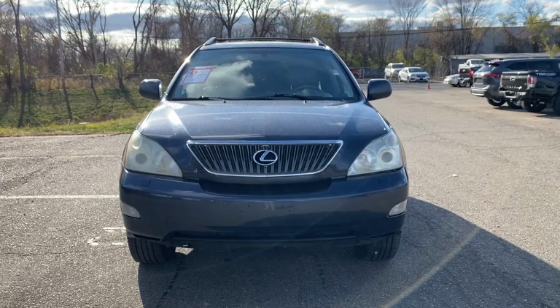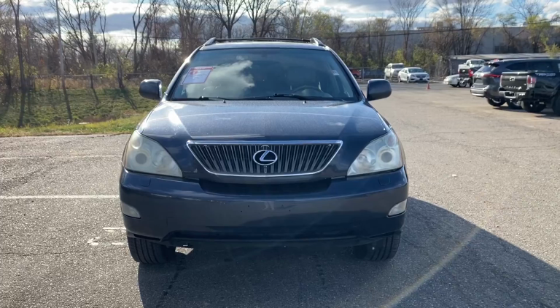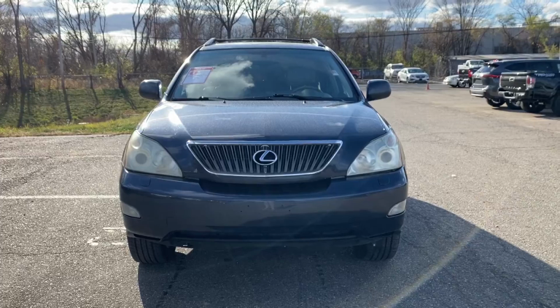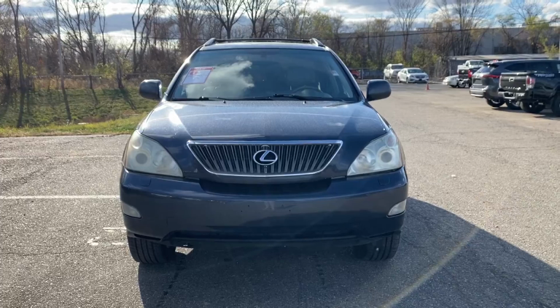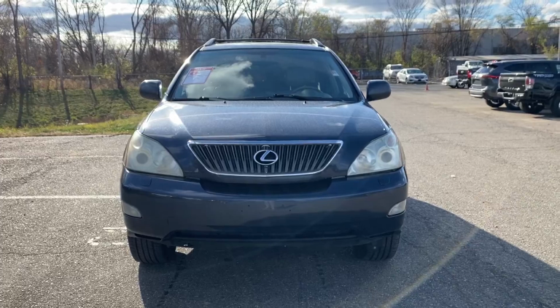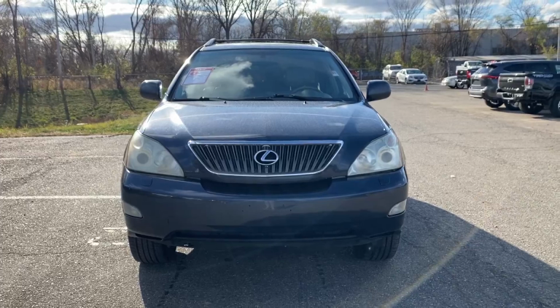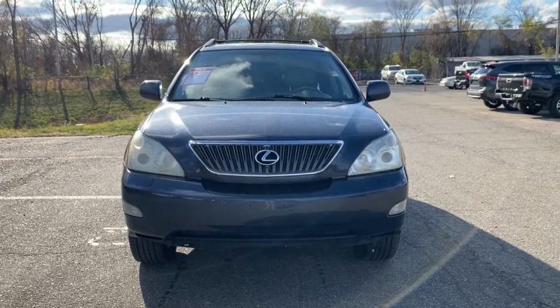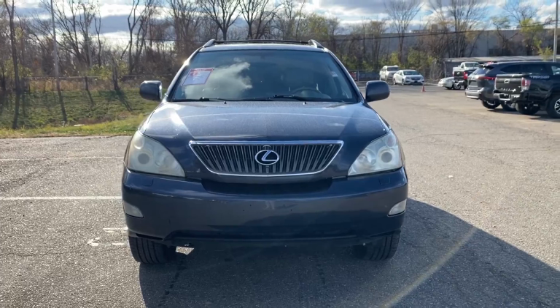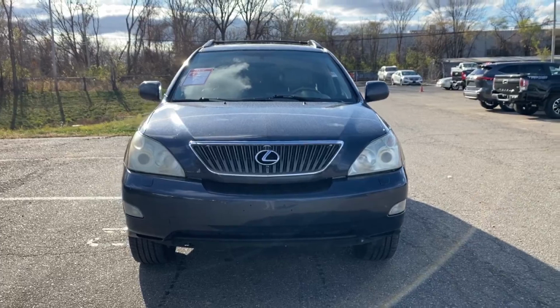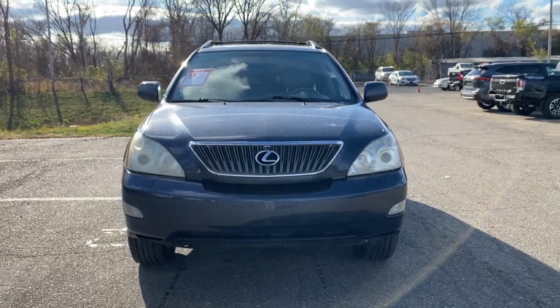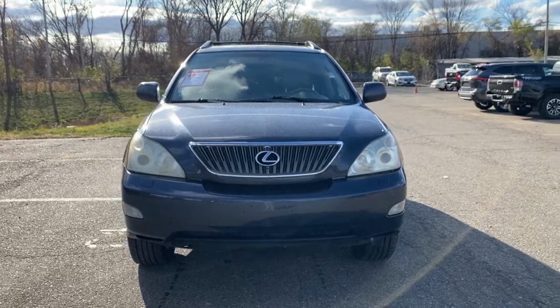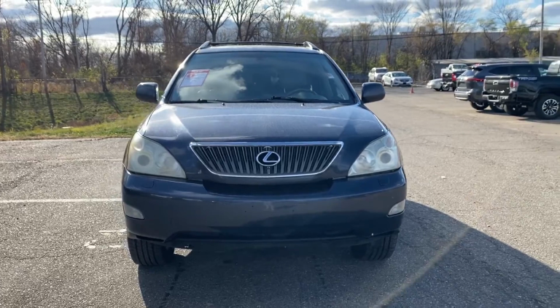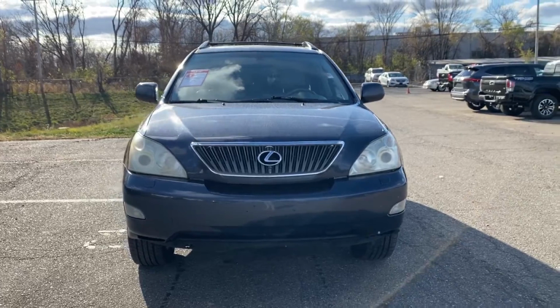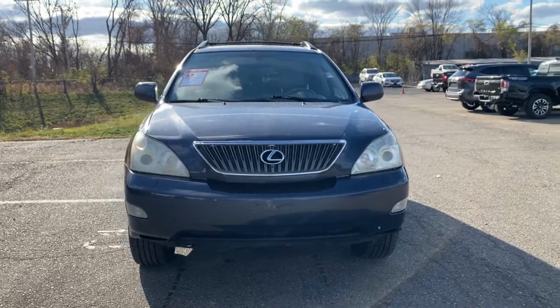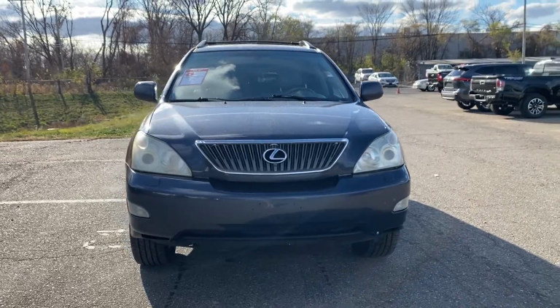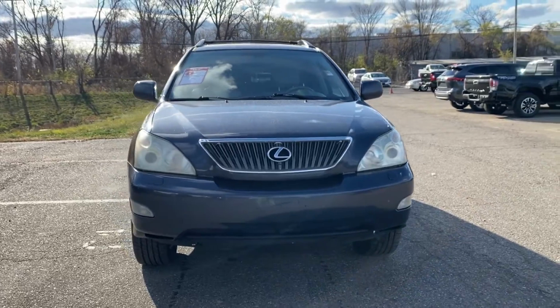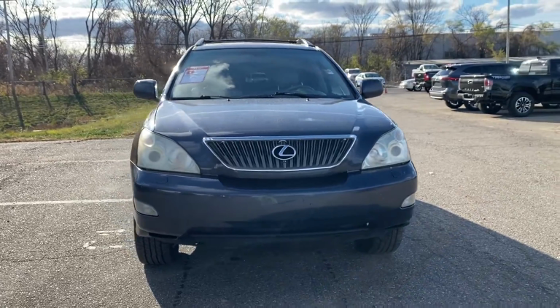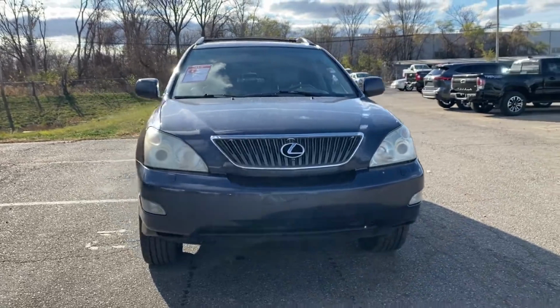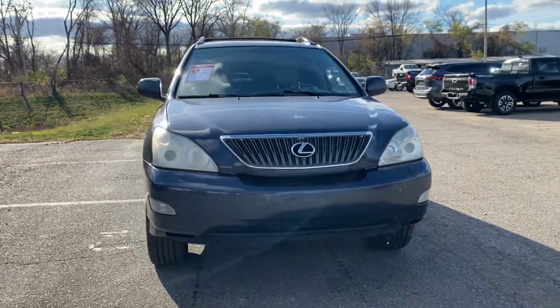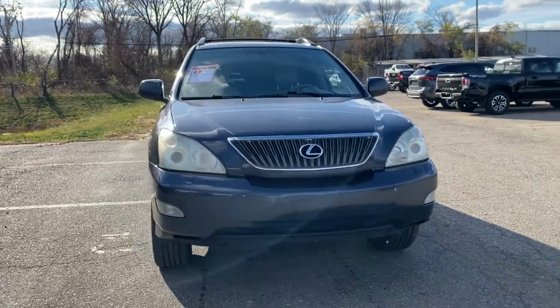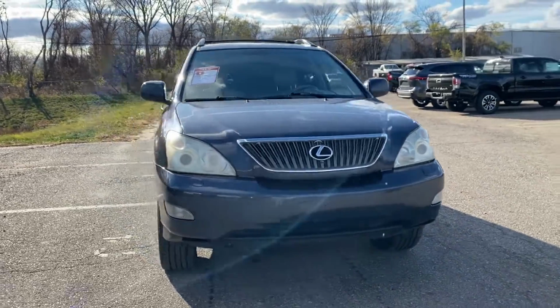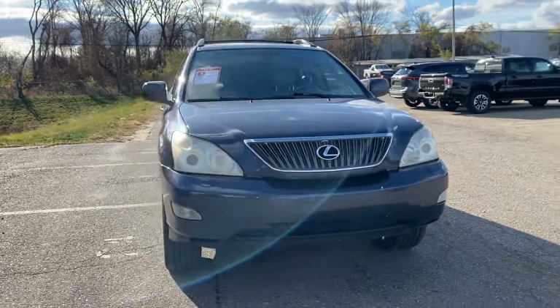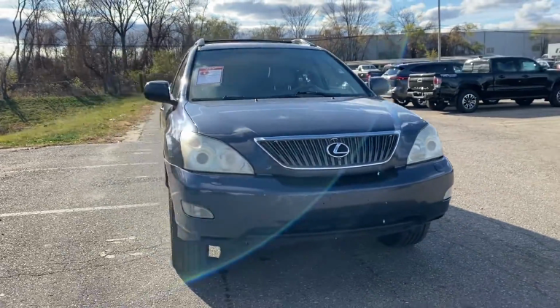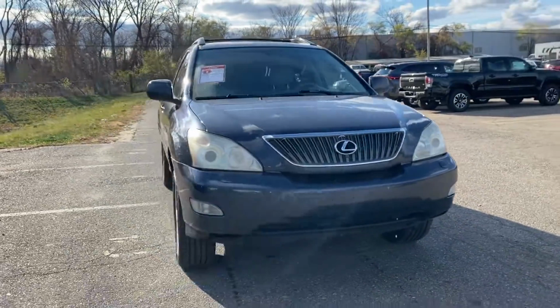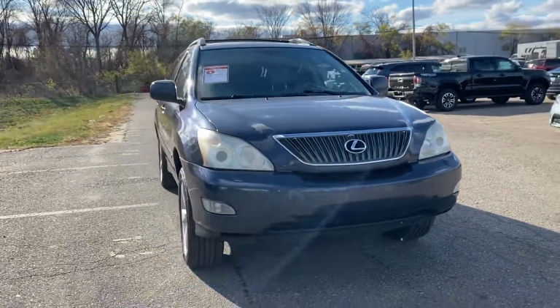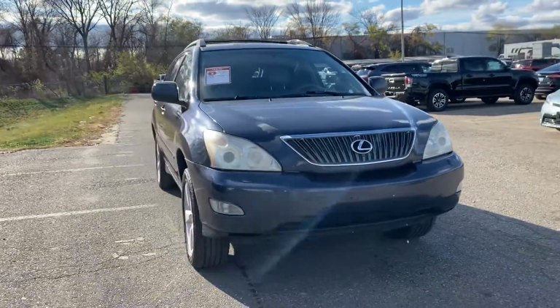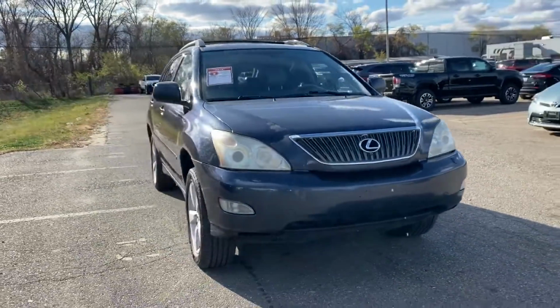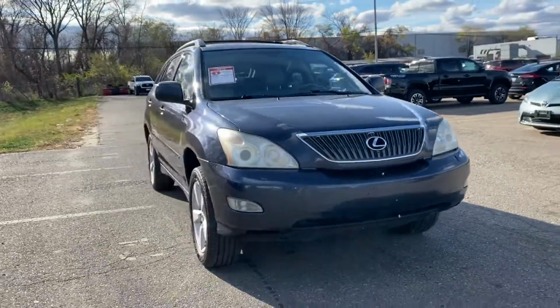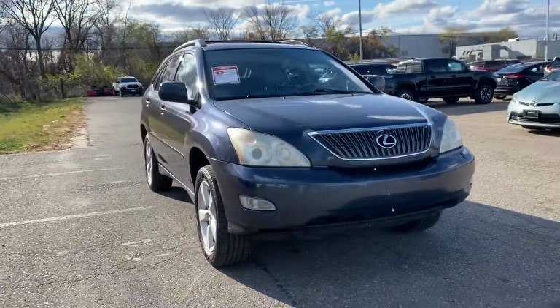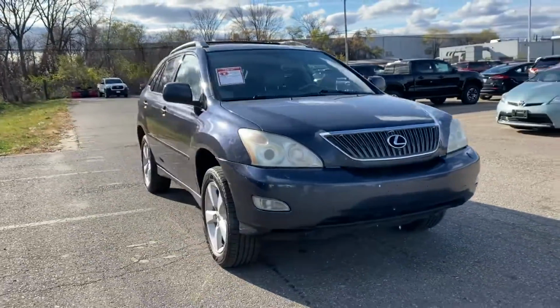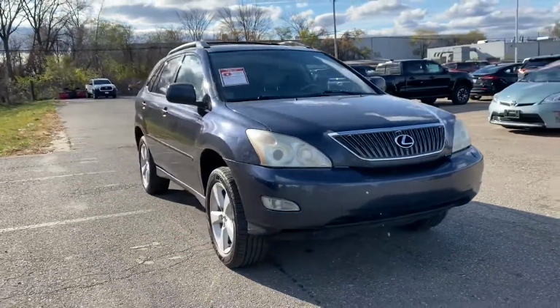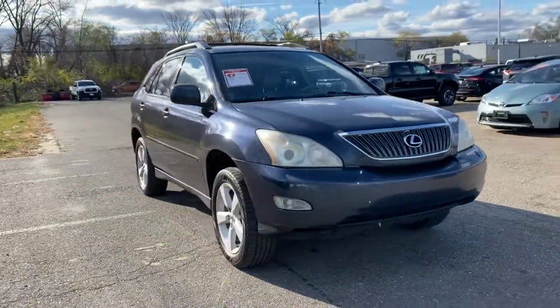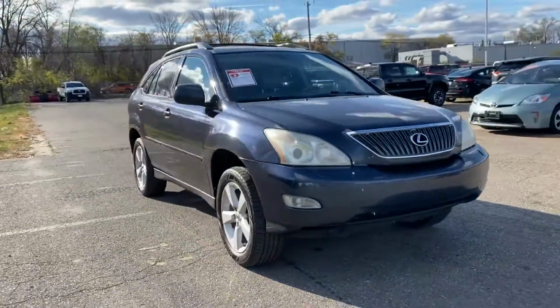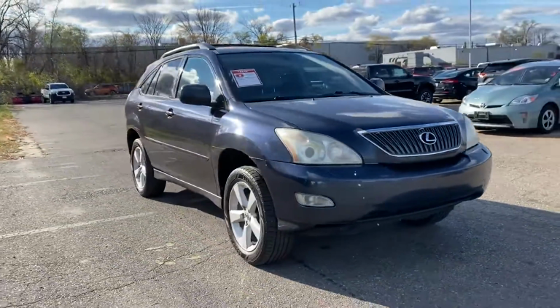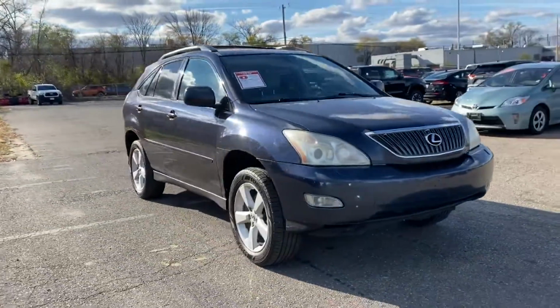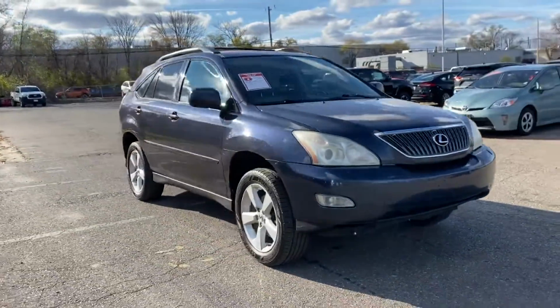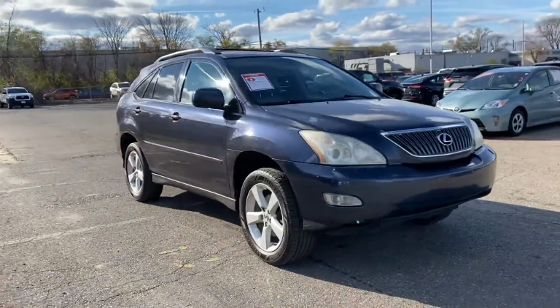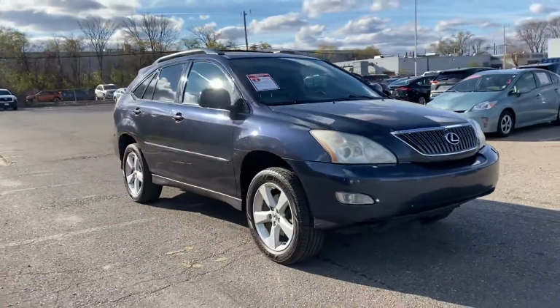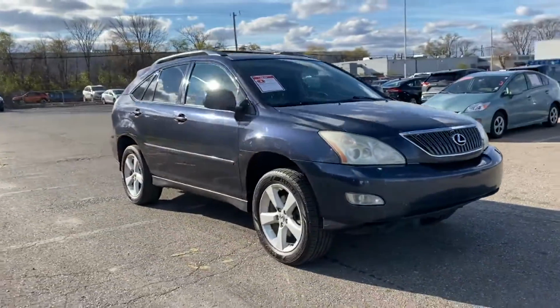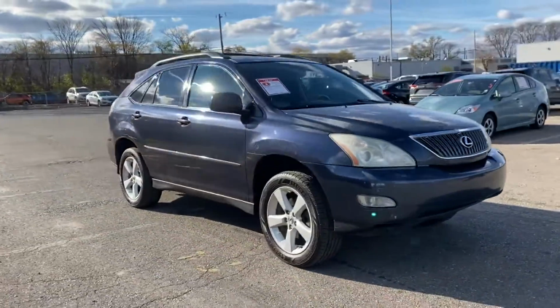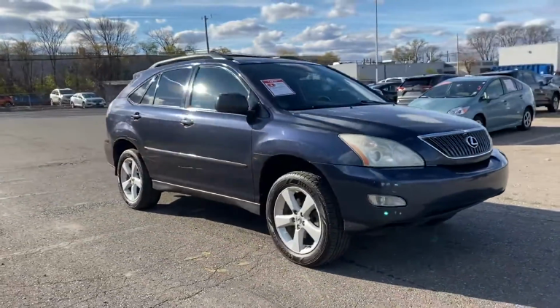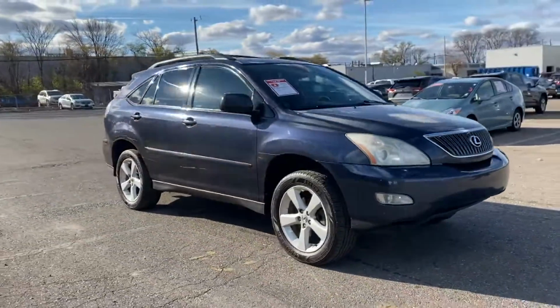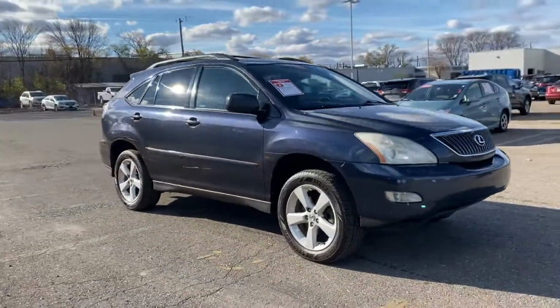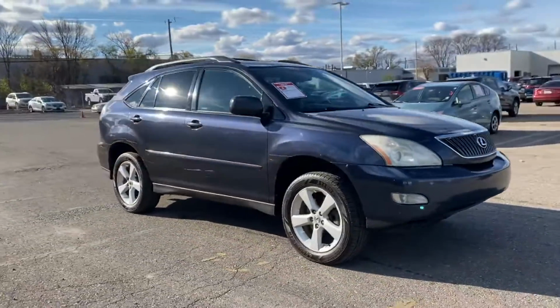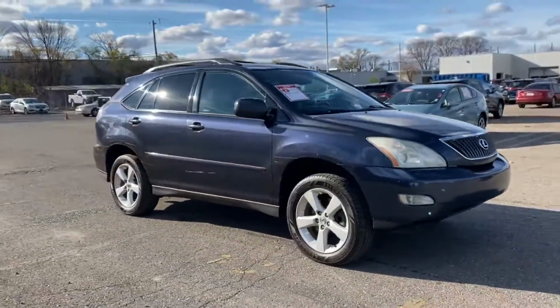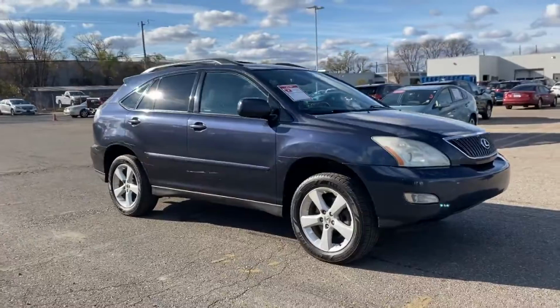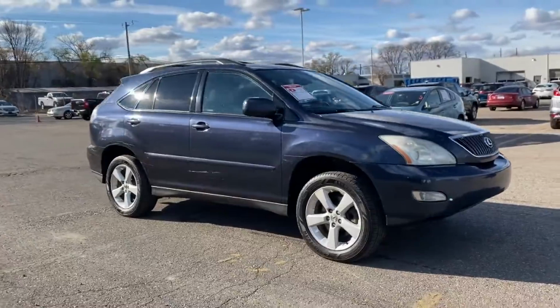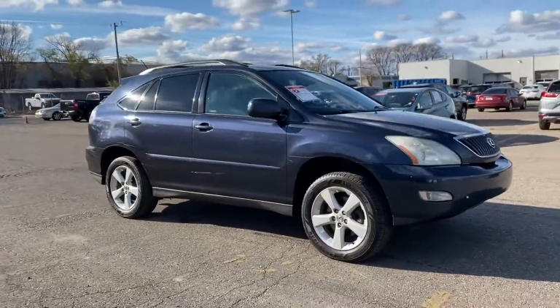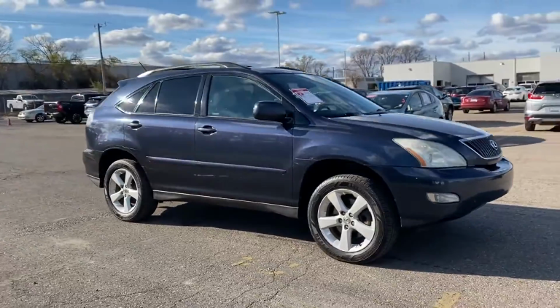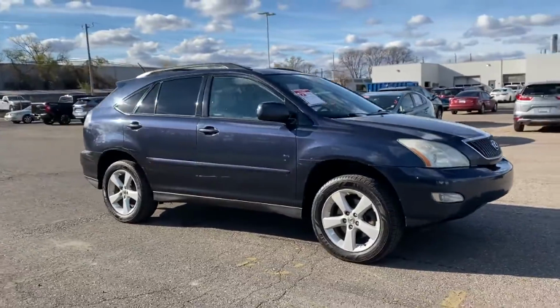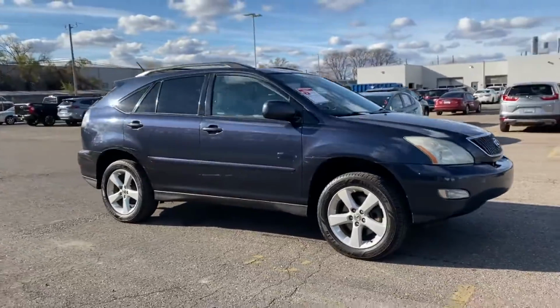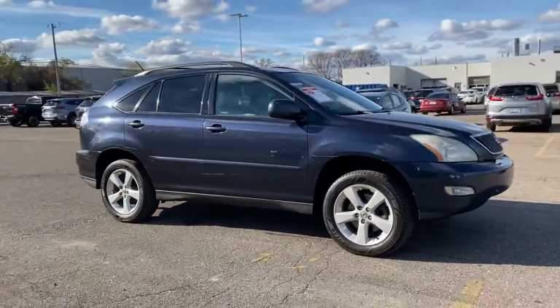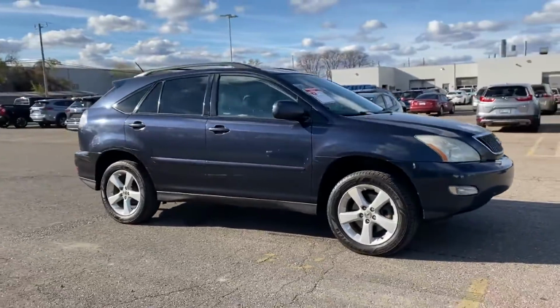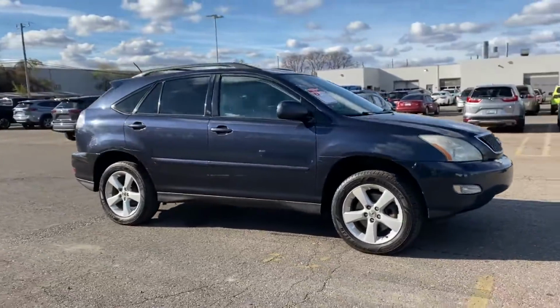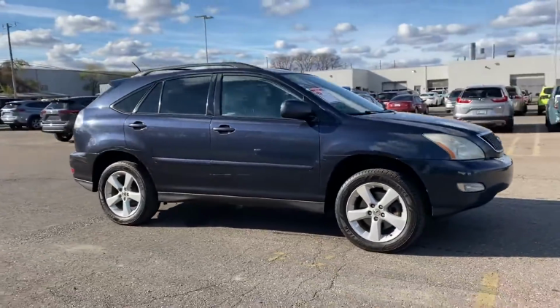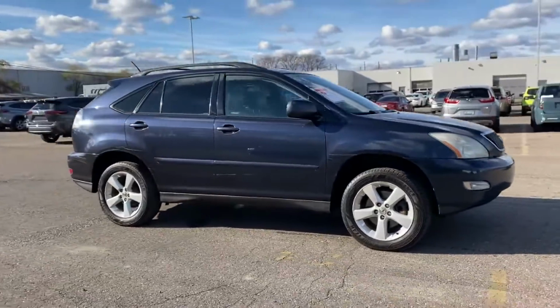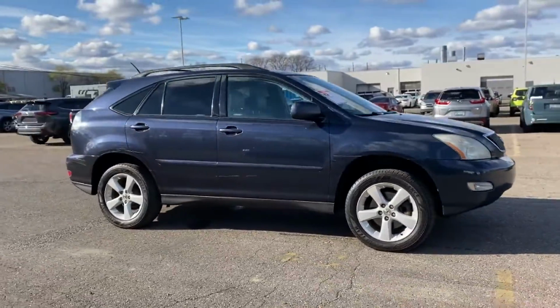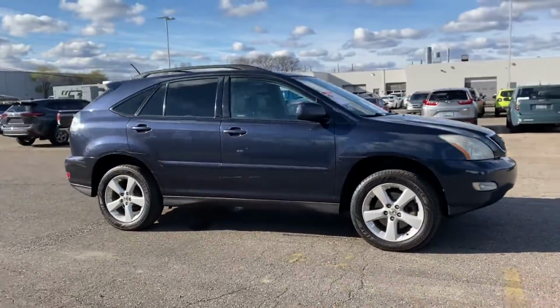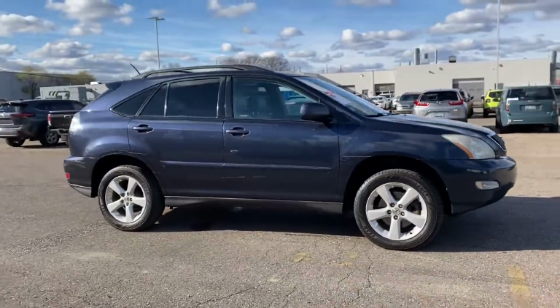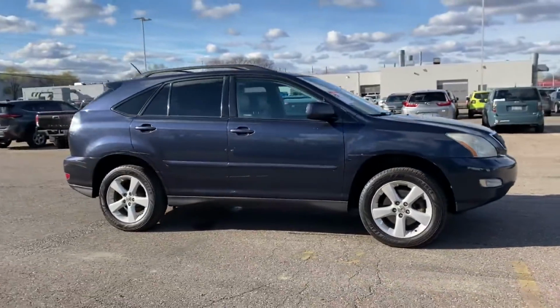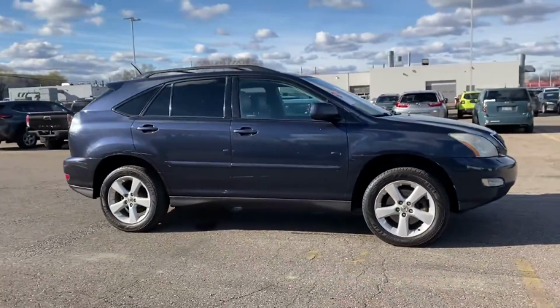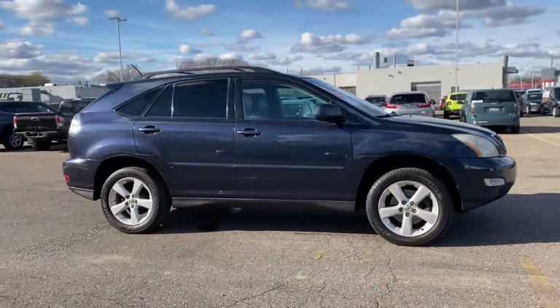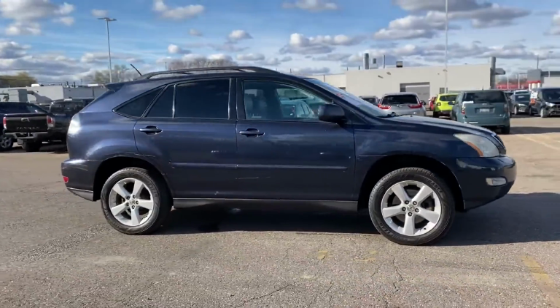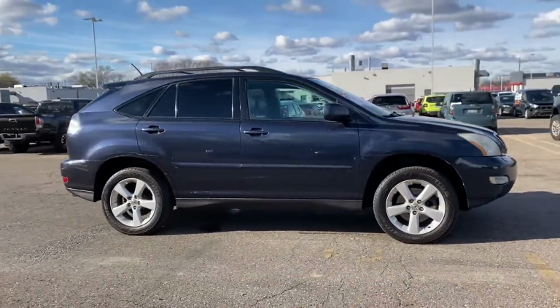2004 Lexus RX 330. This SUV offers space as well as power and performance.